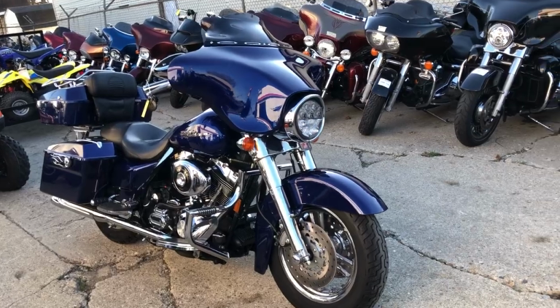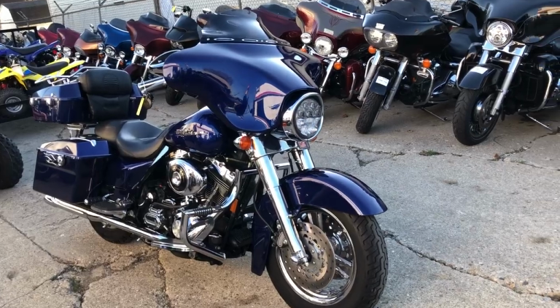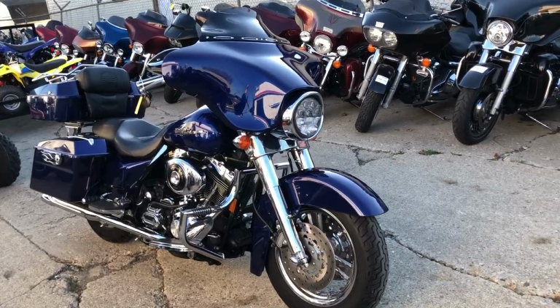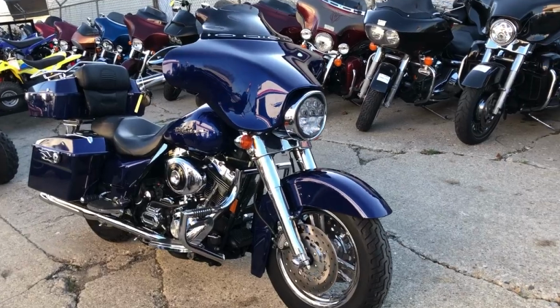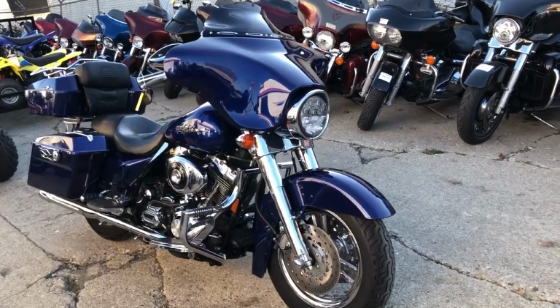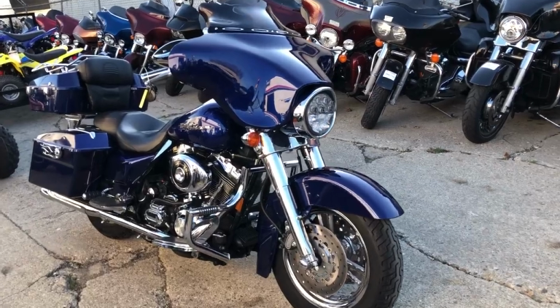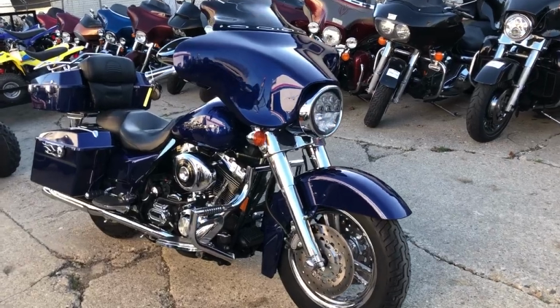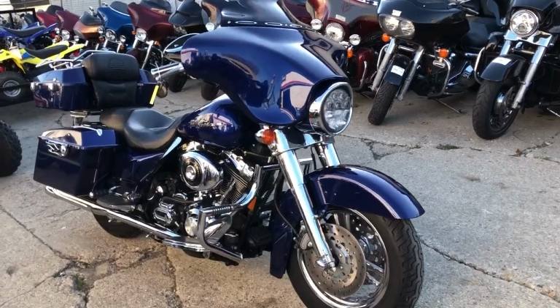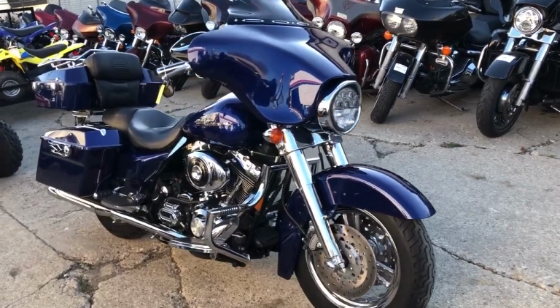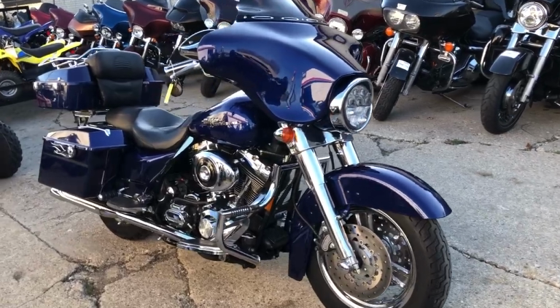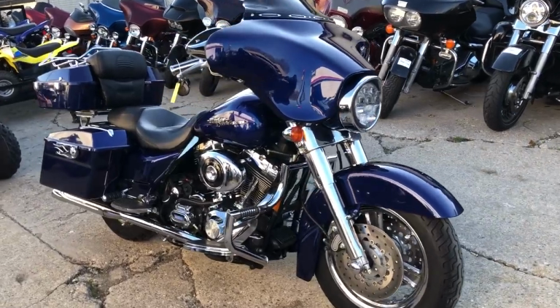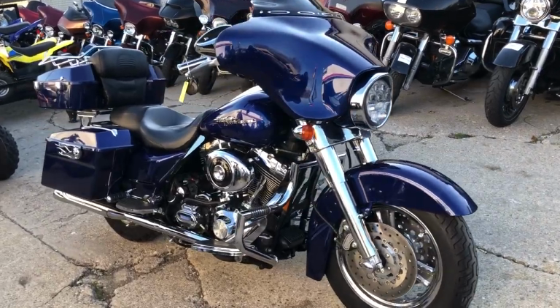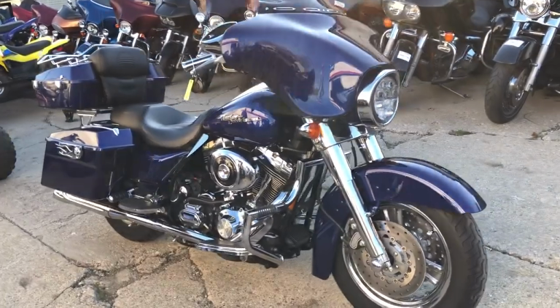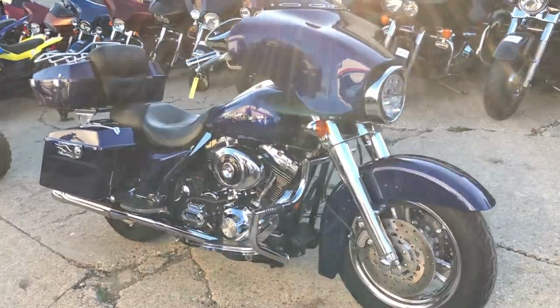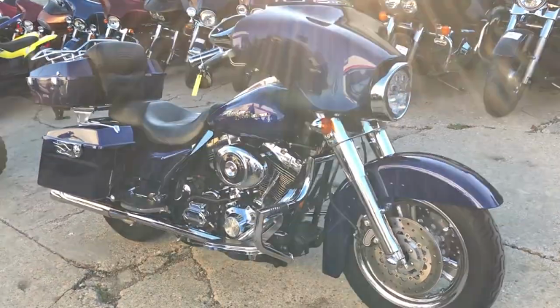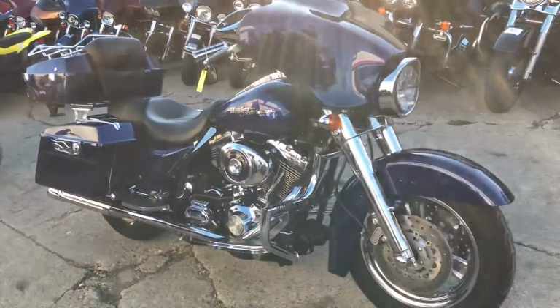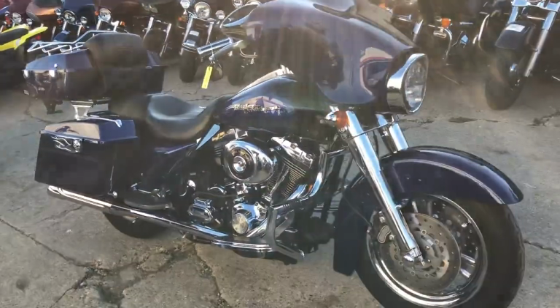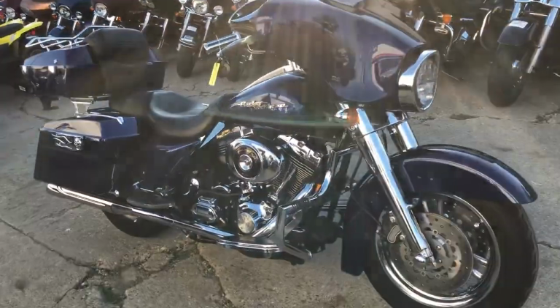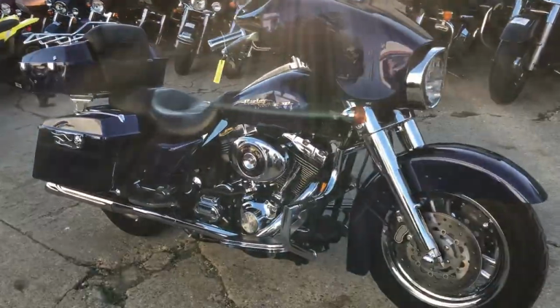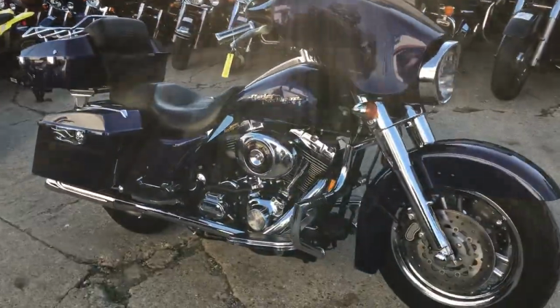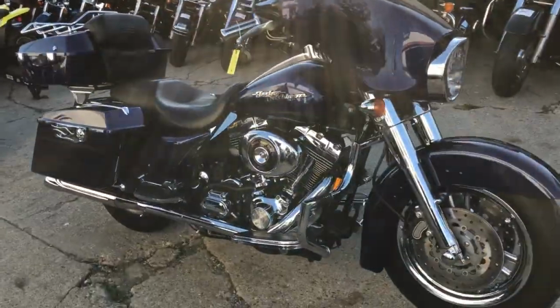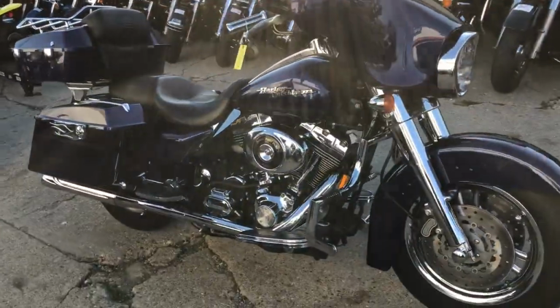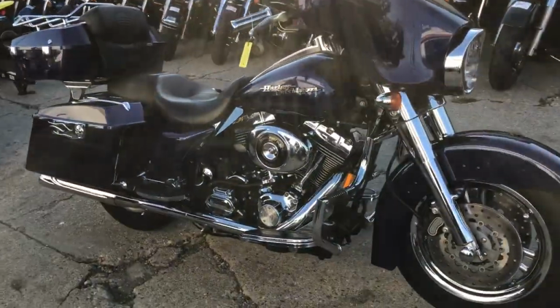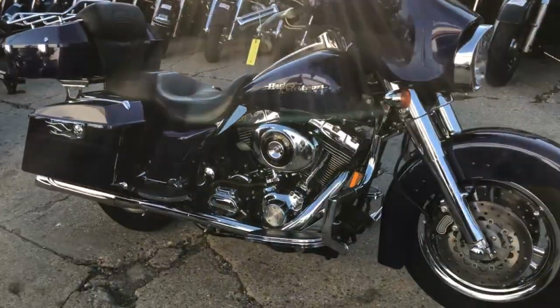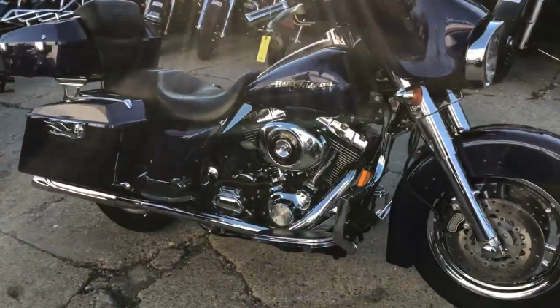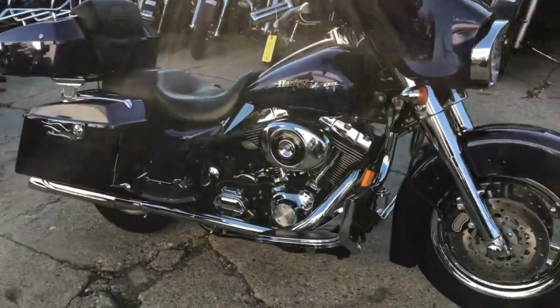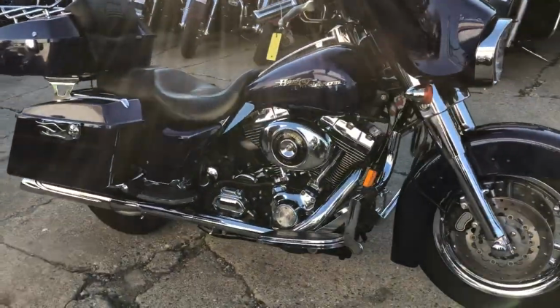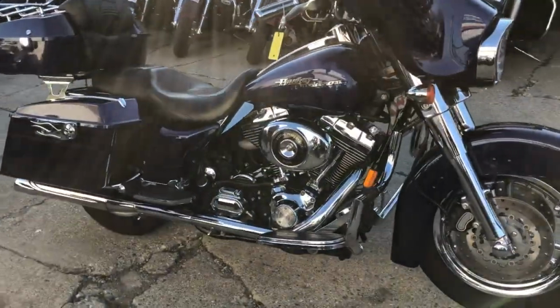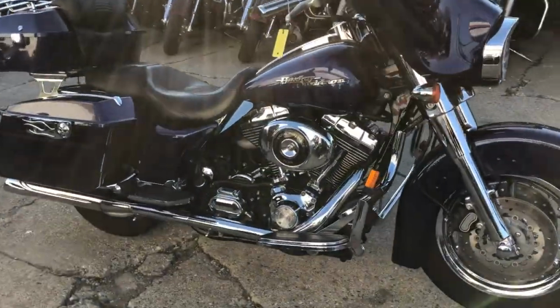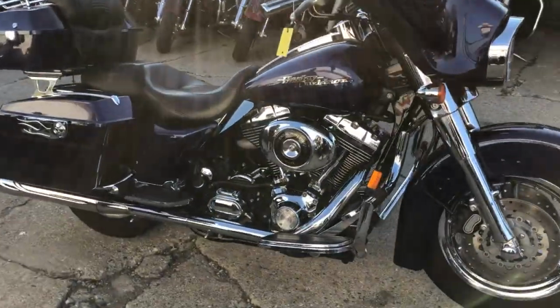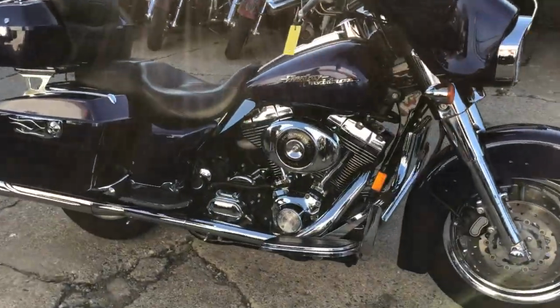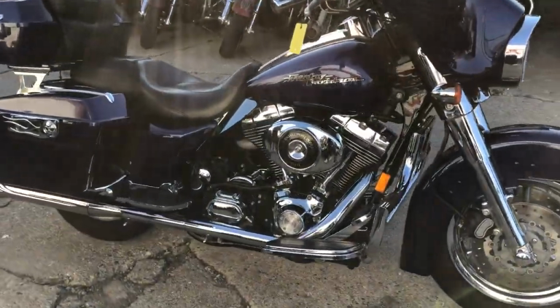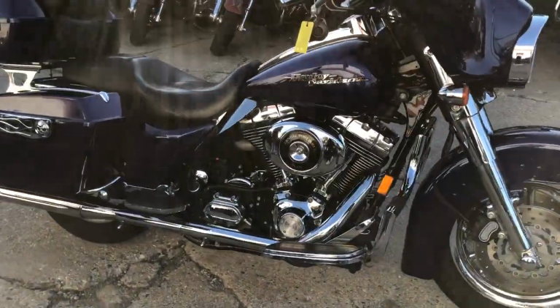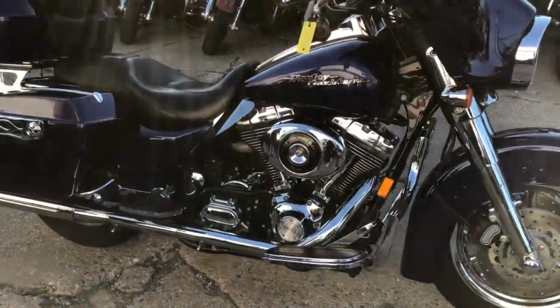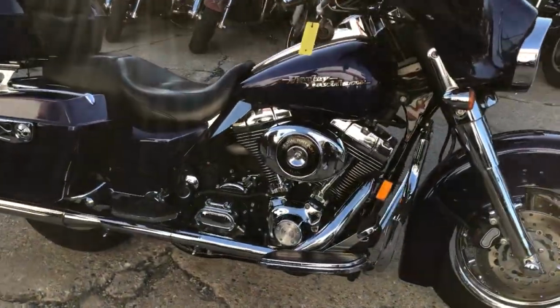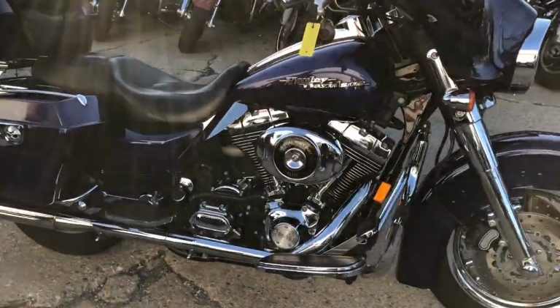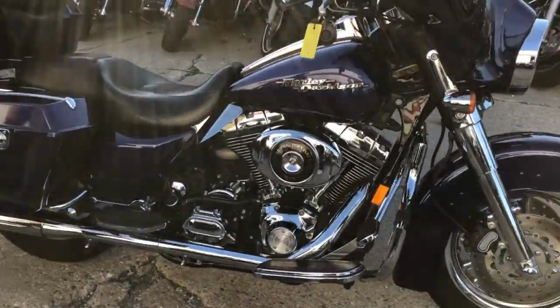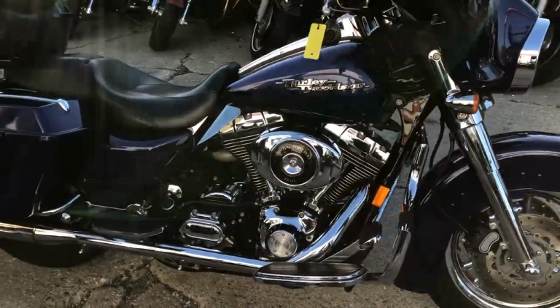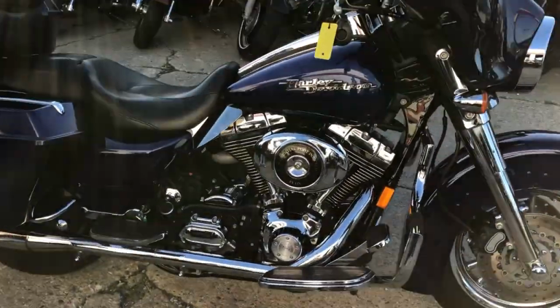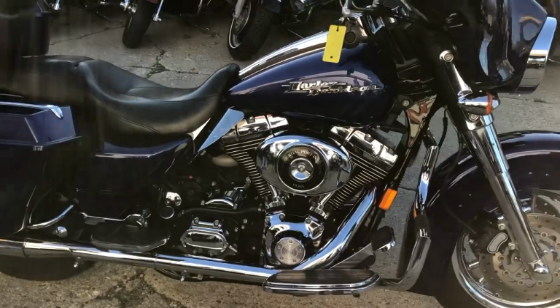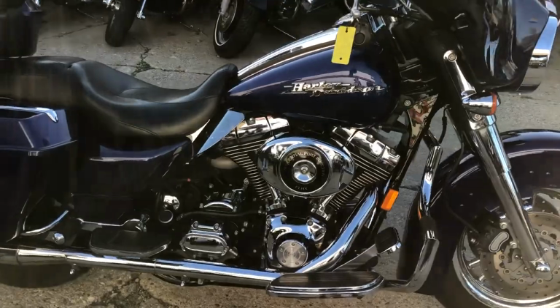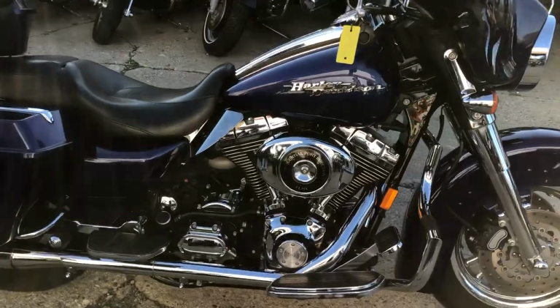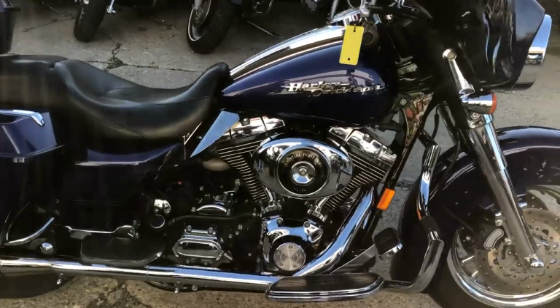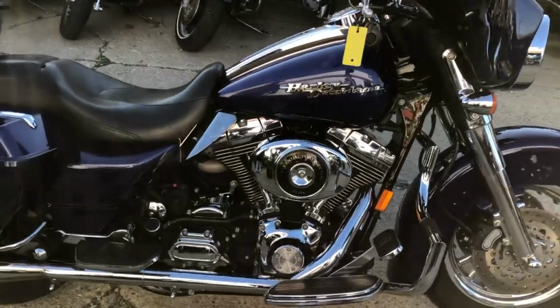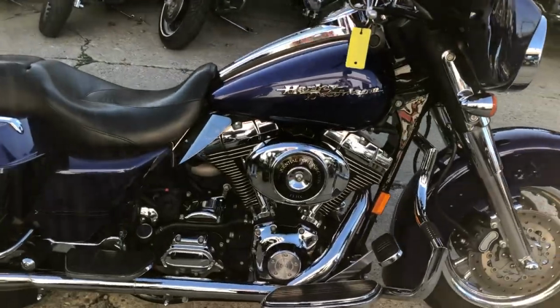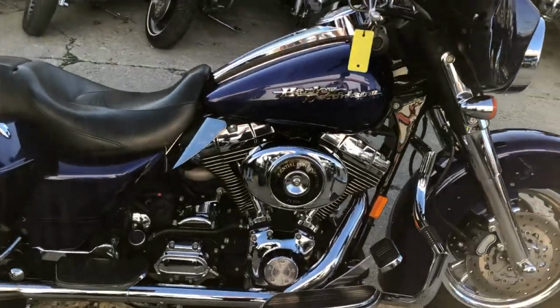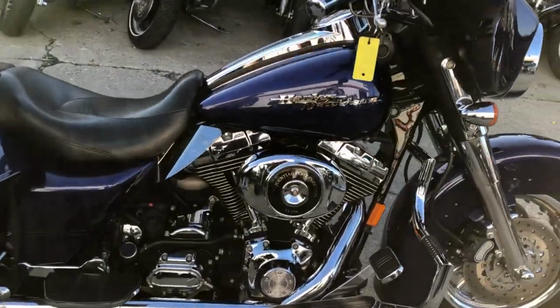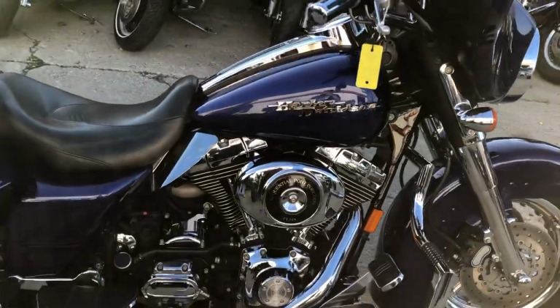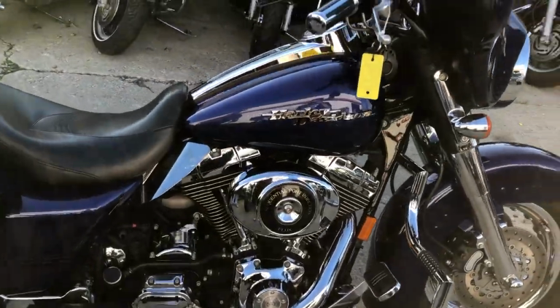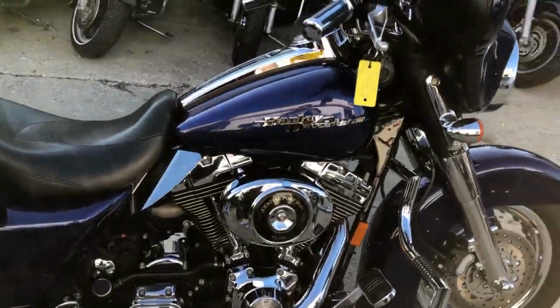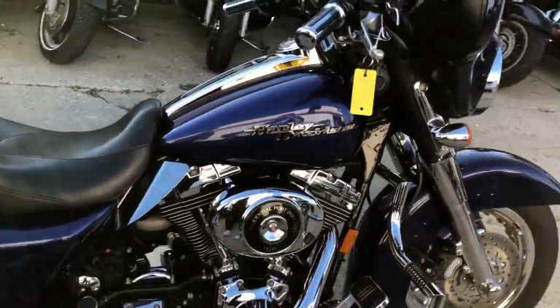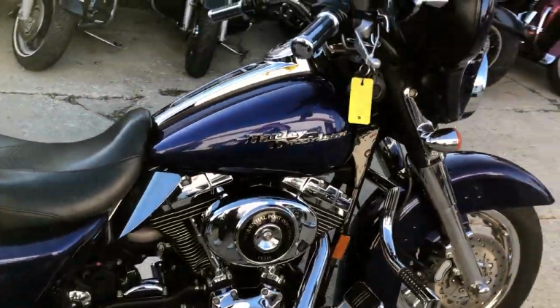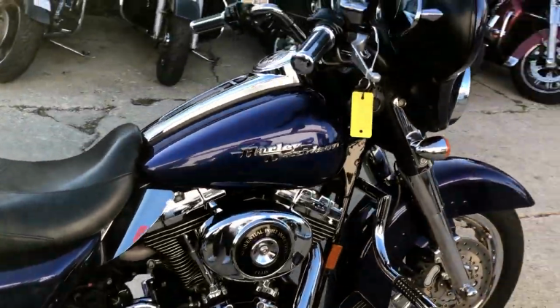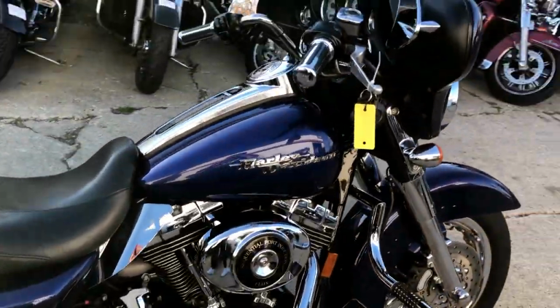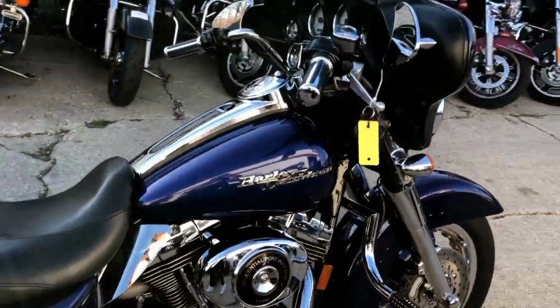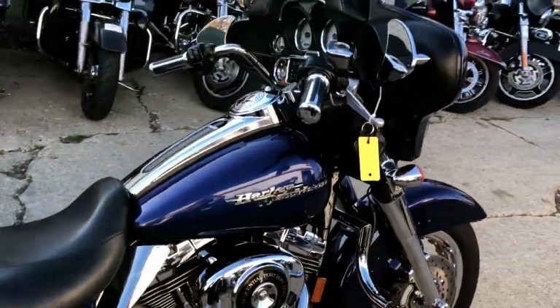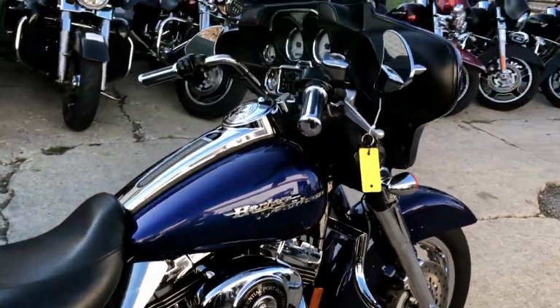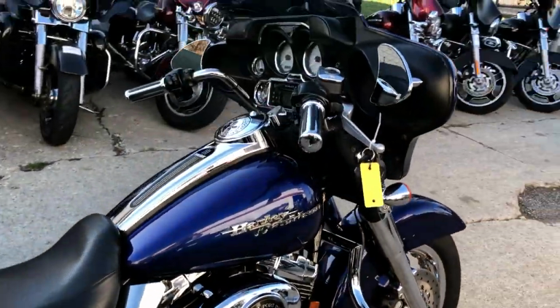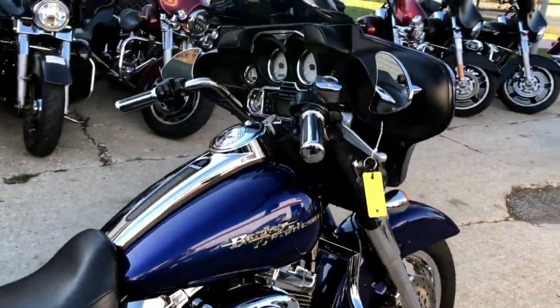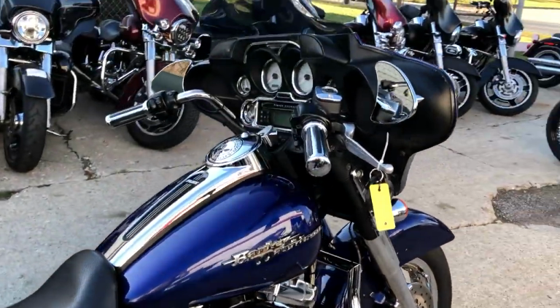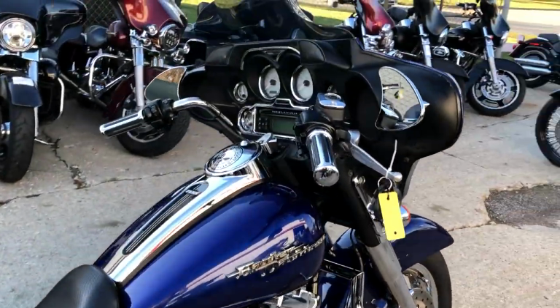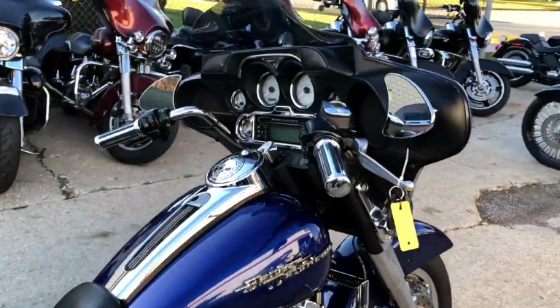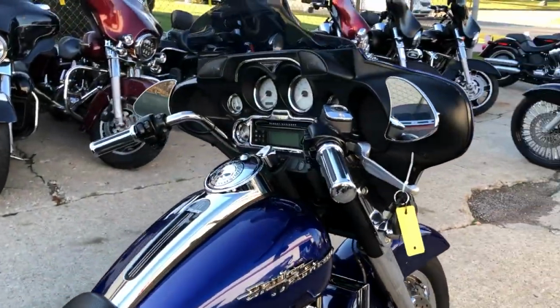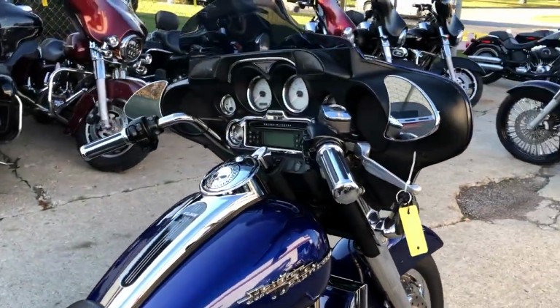Hey guys, ApprovalPowersports.com doing some videos on some bikes that just came in. We've got over 350 pre-owned Harleys in stock, ready to go.